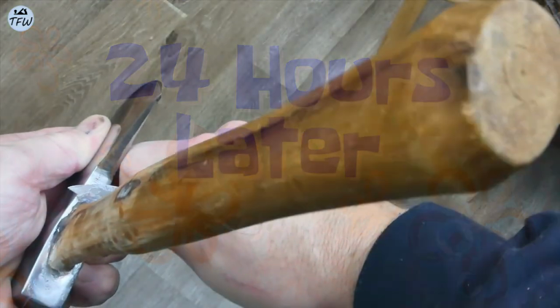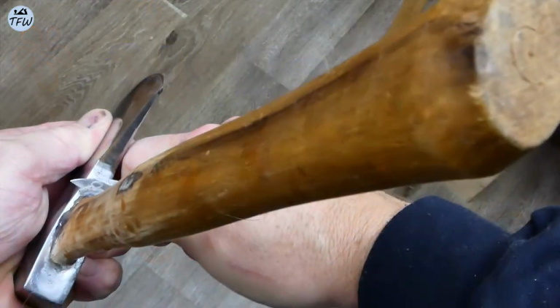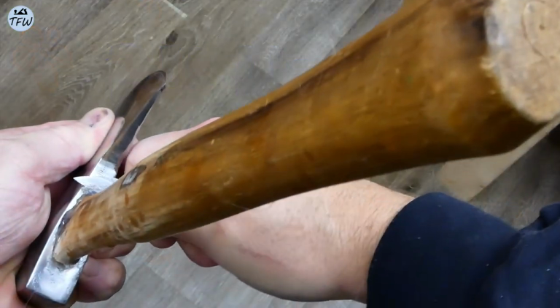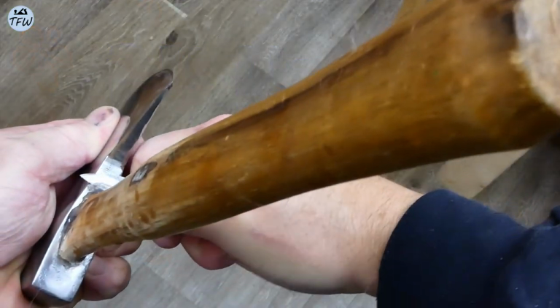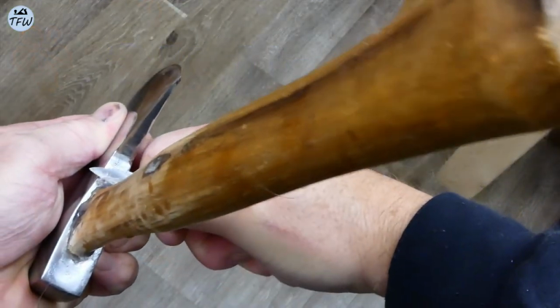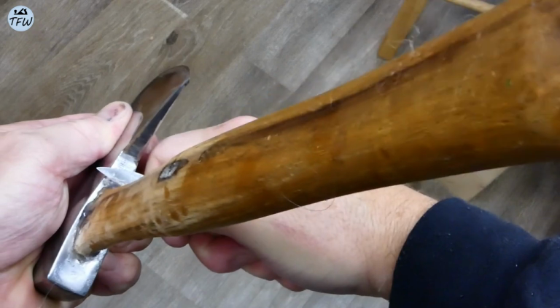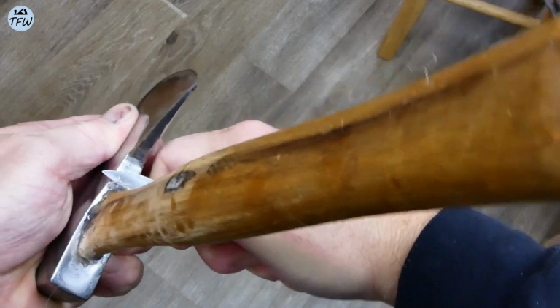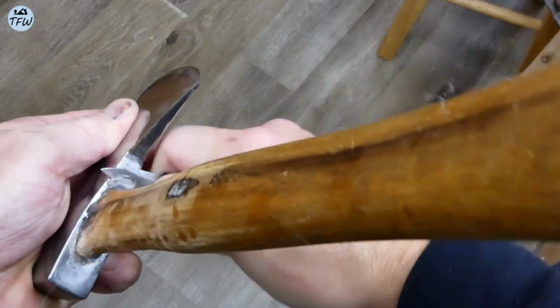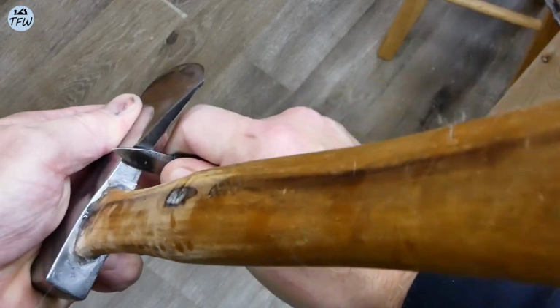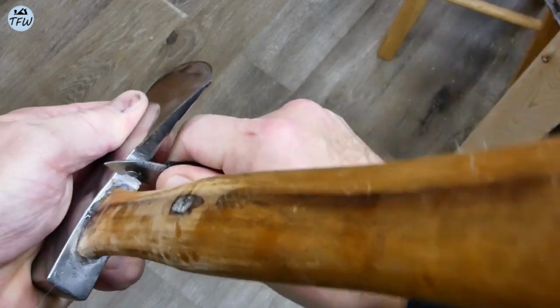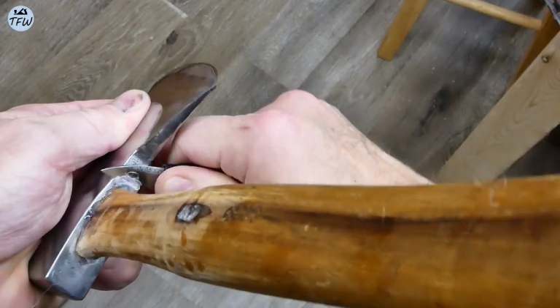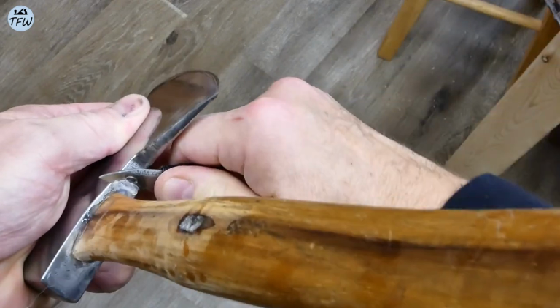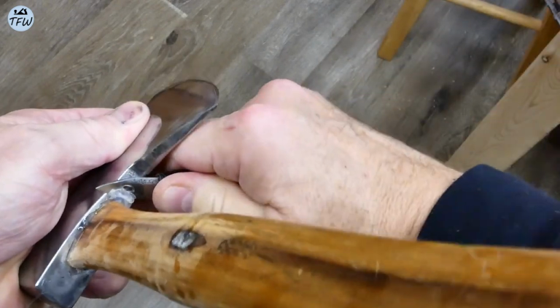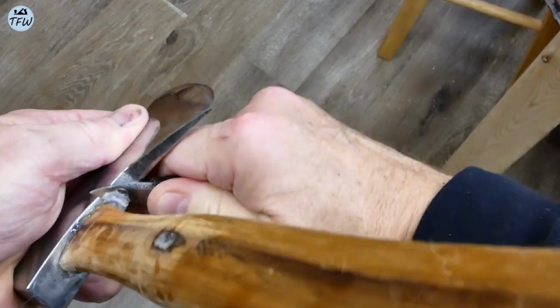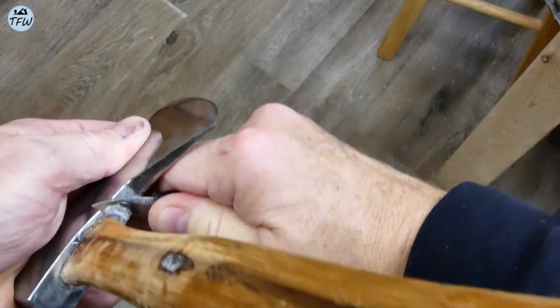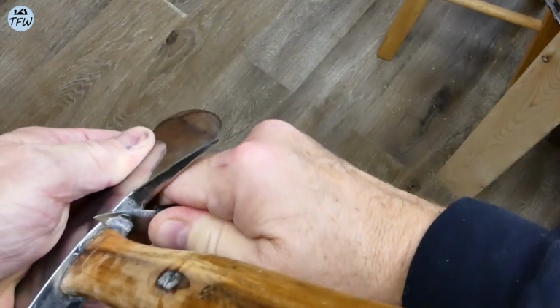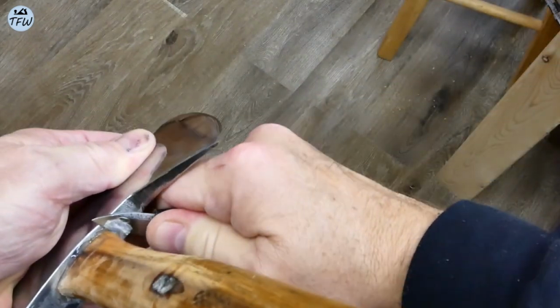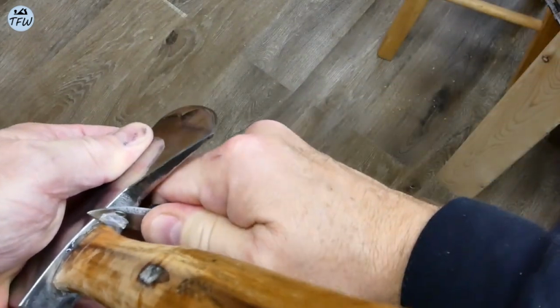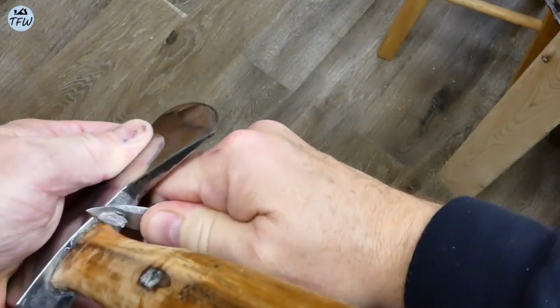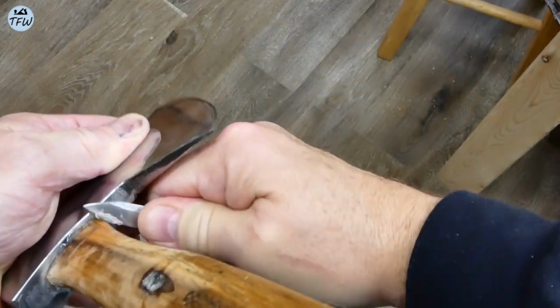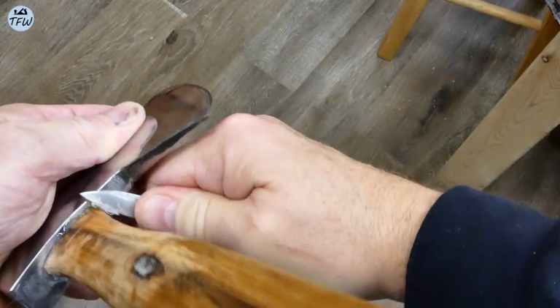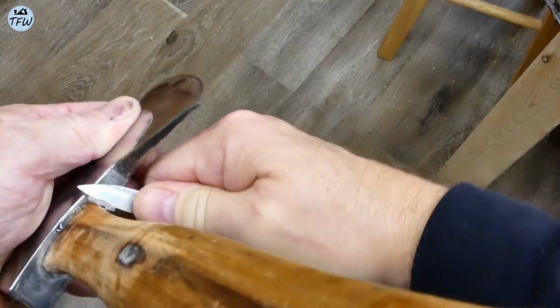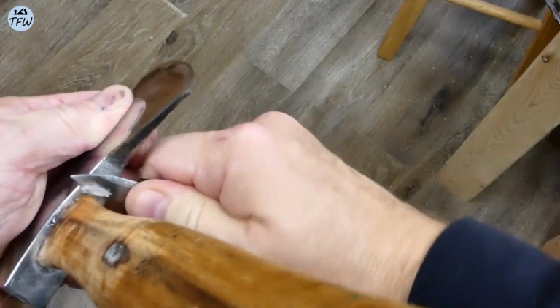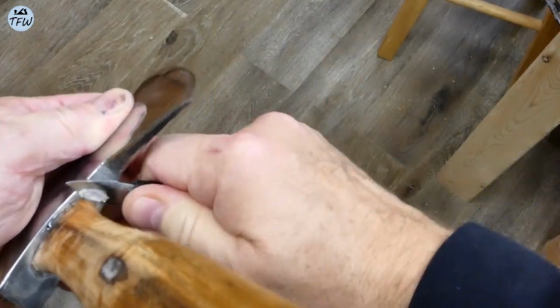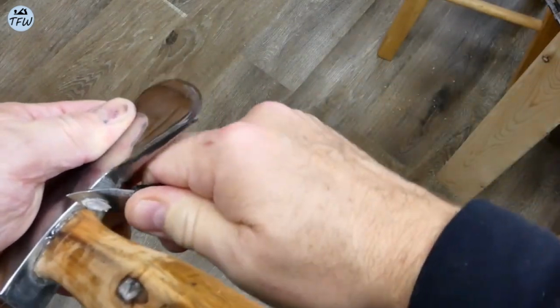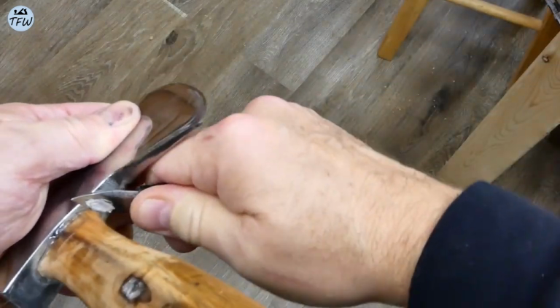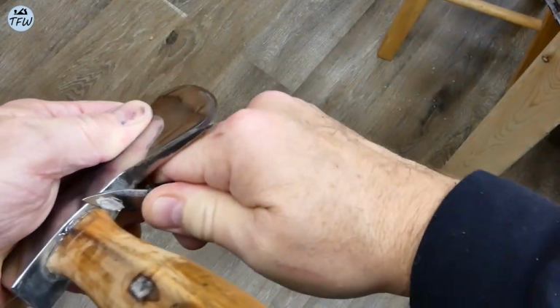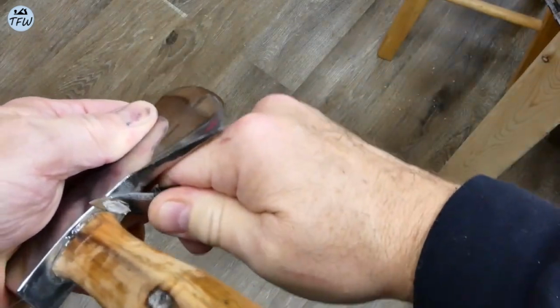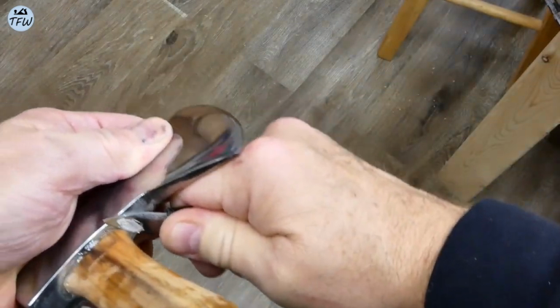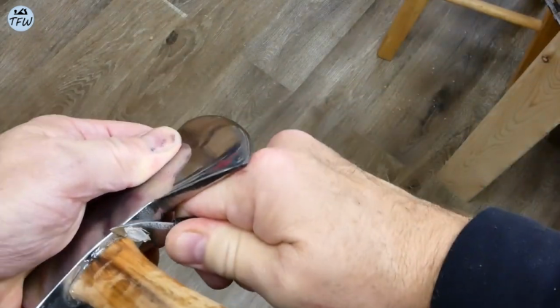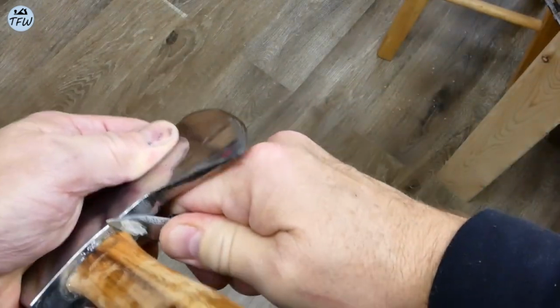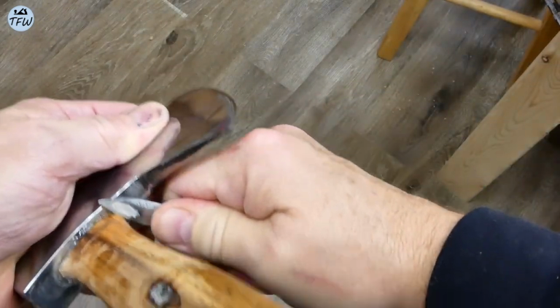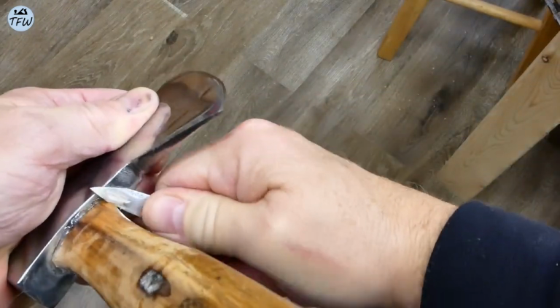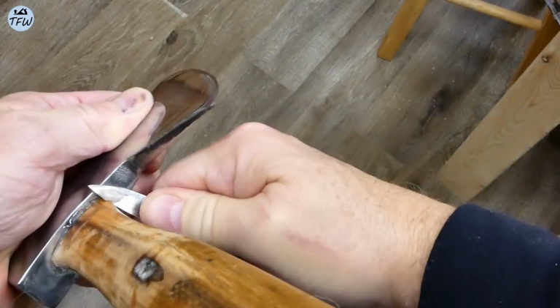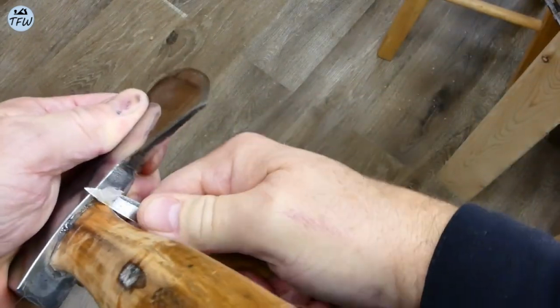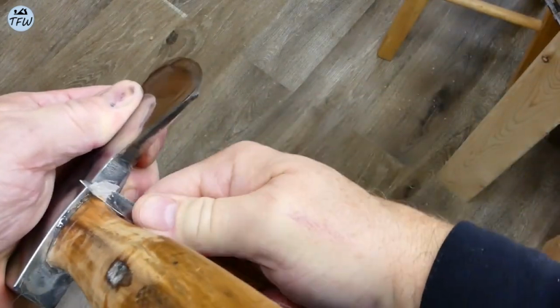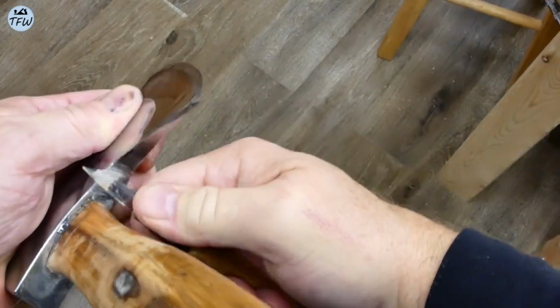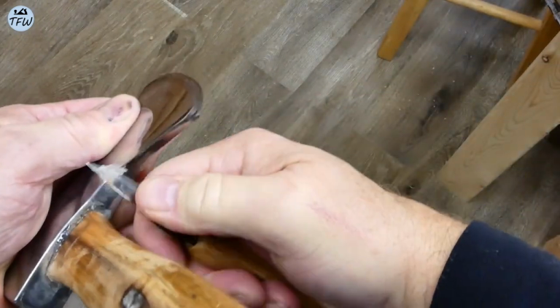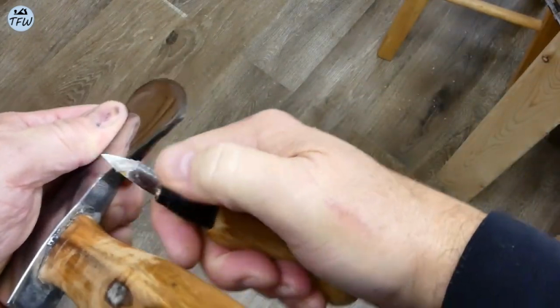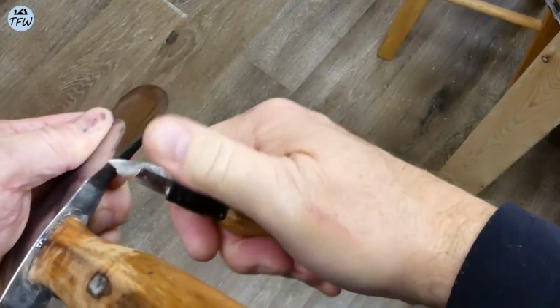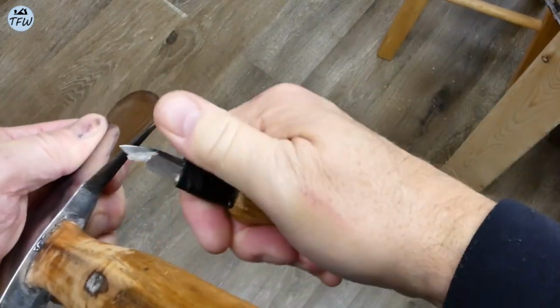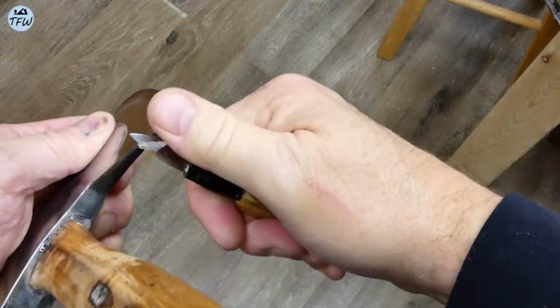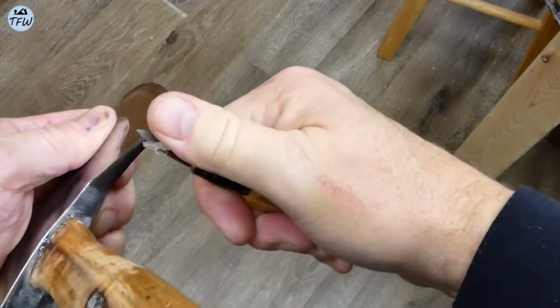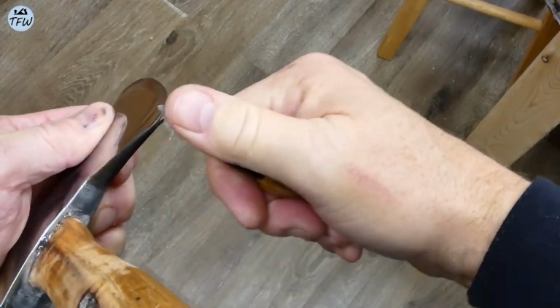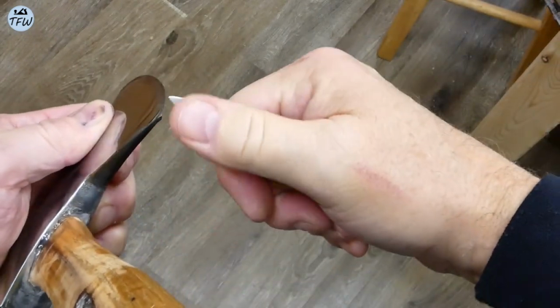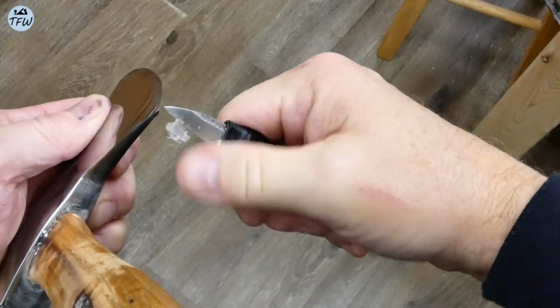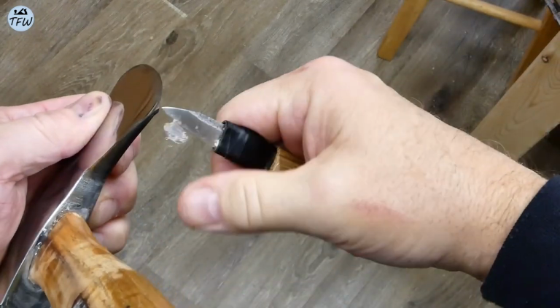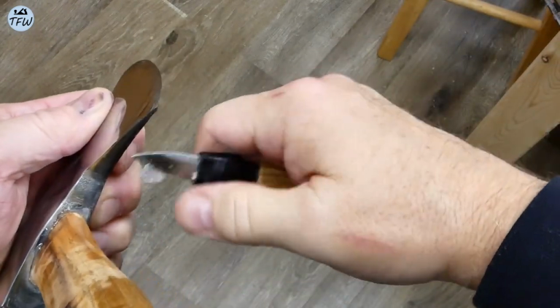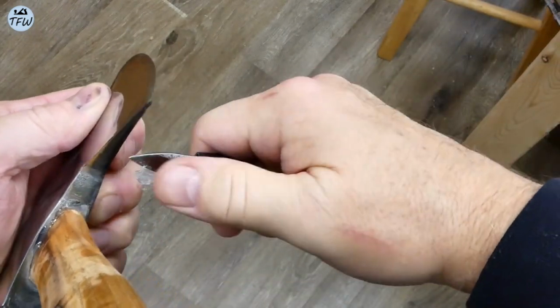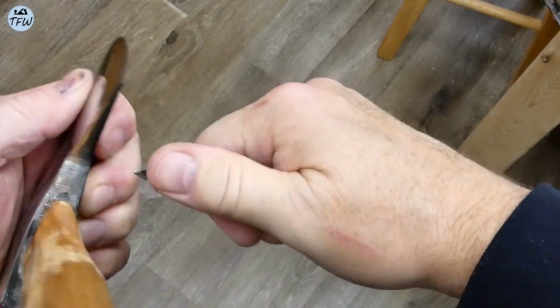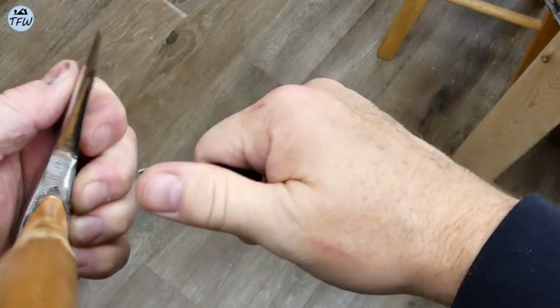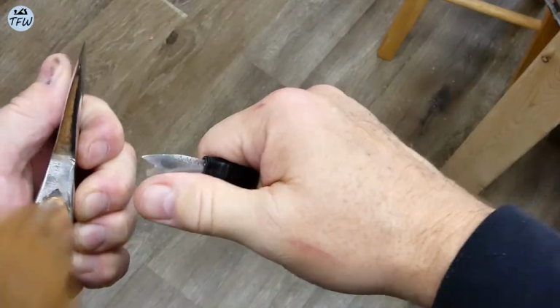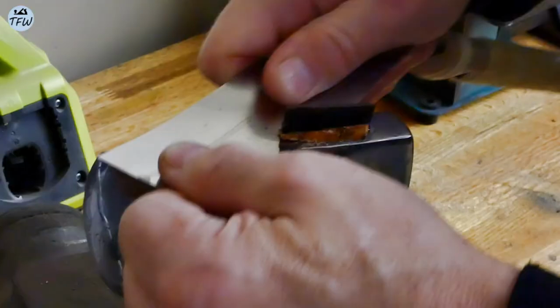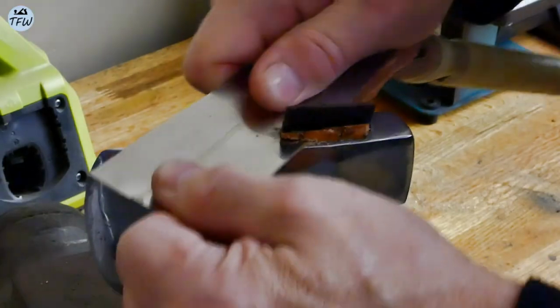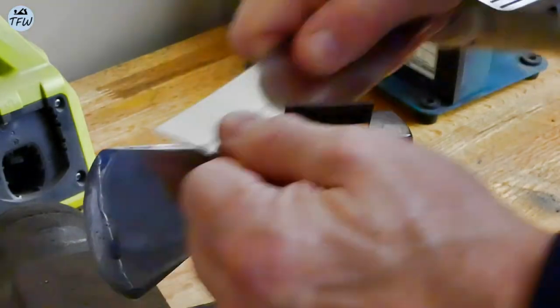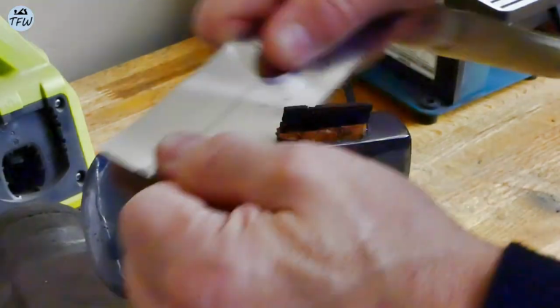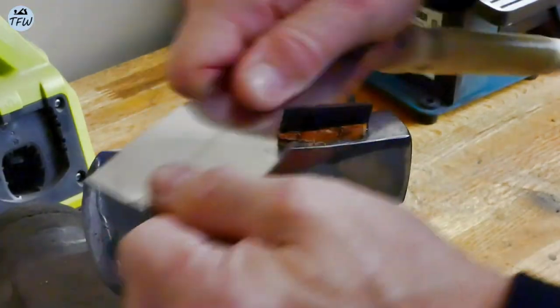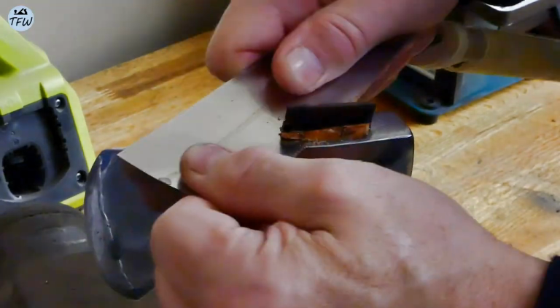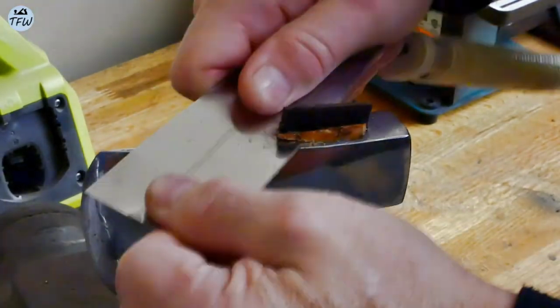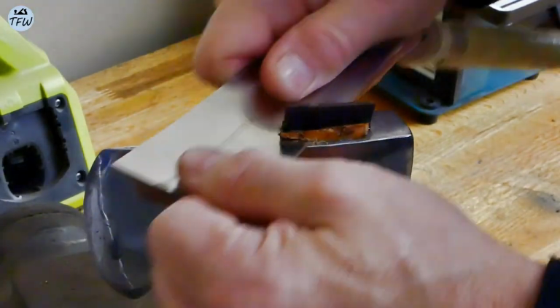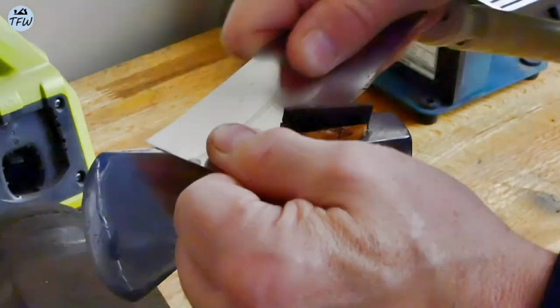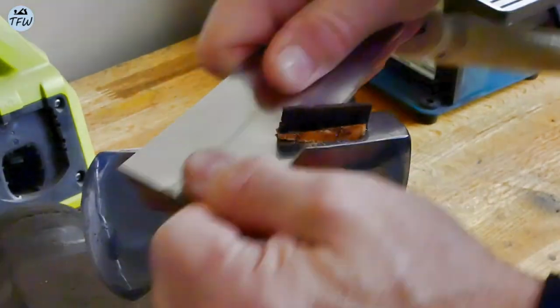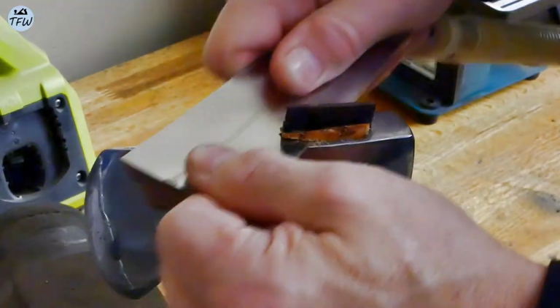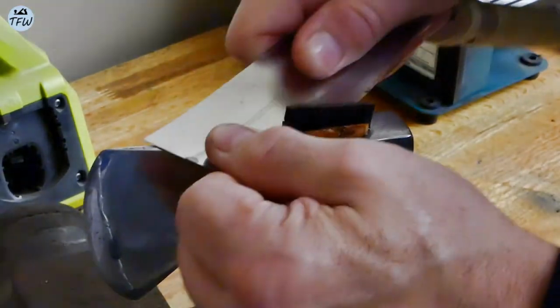The next day, it was pretty easy to remove the hot glue on the underside, and then use a Japanese flush cut saw to trim off the top of the axe head.